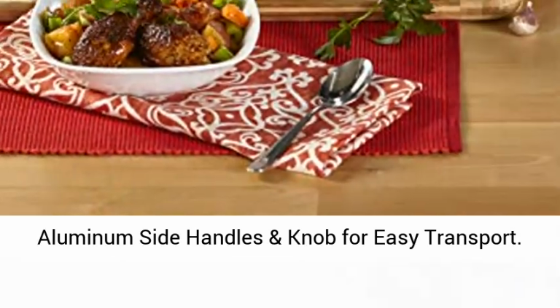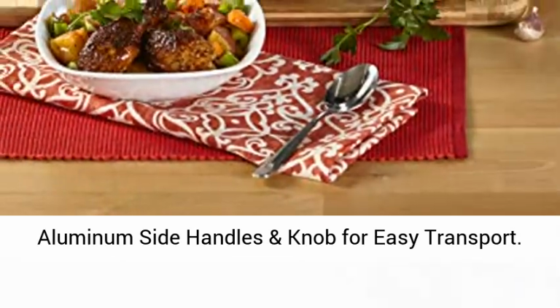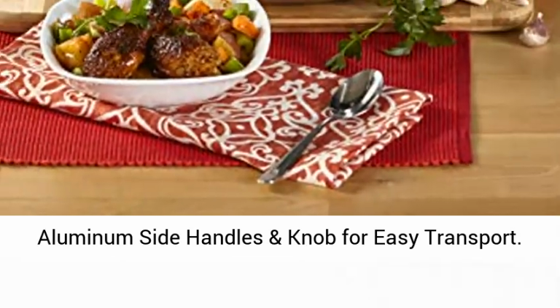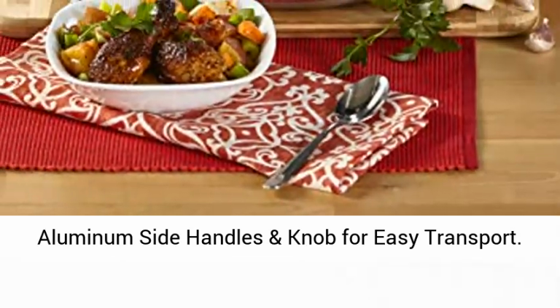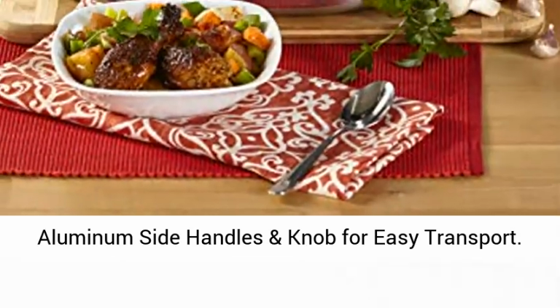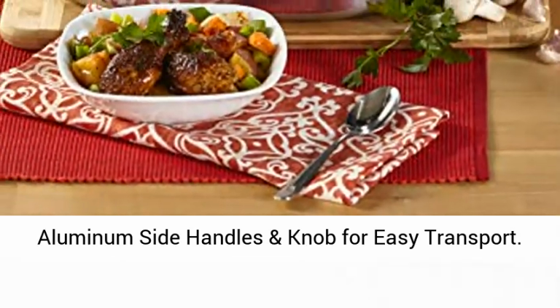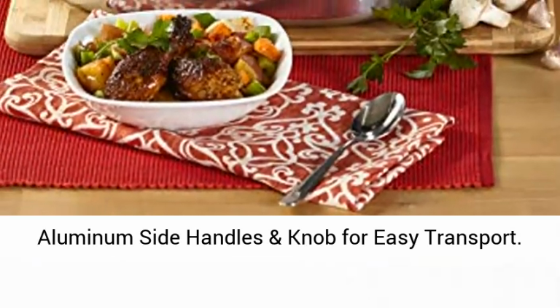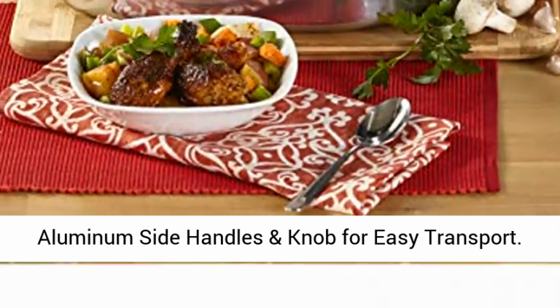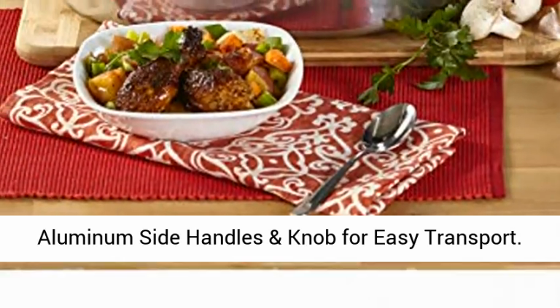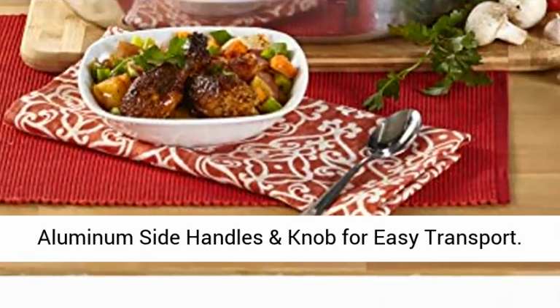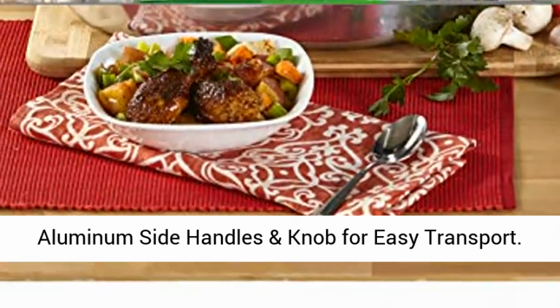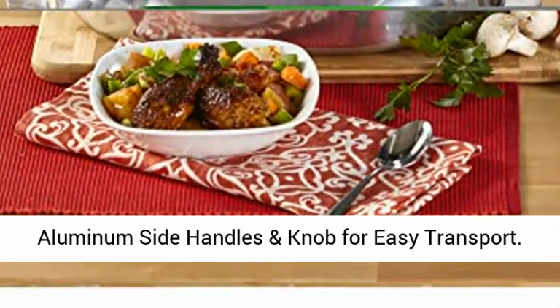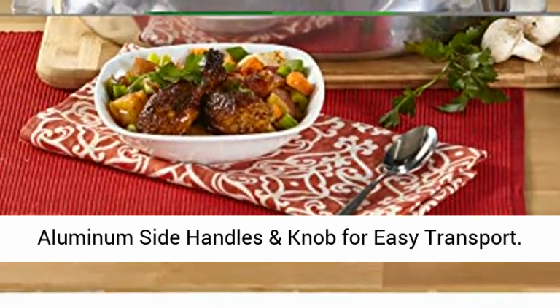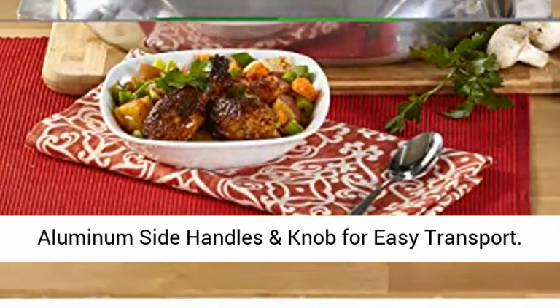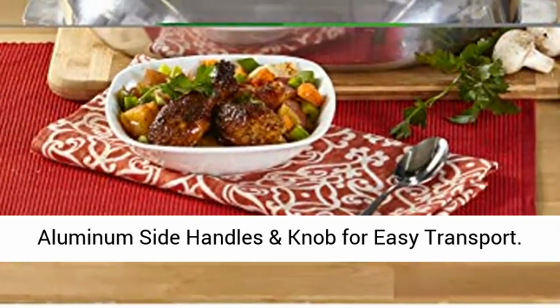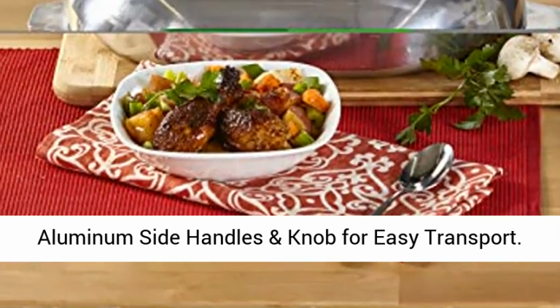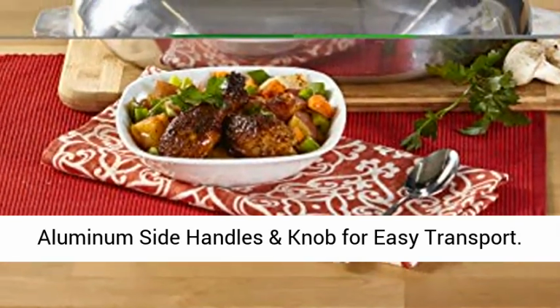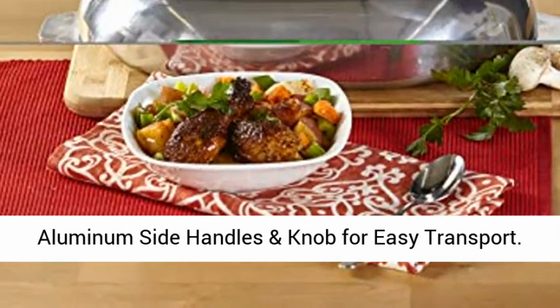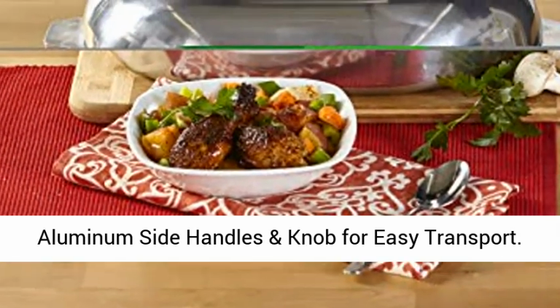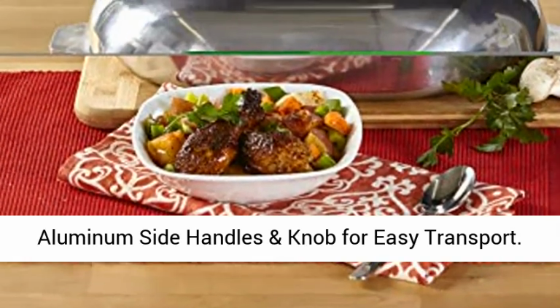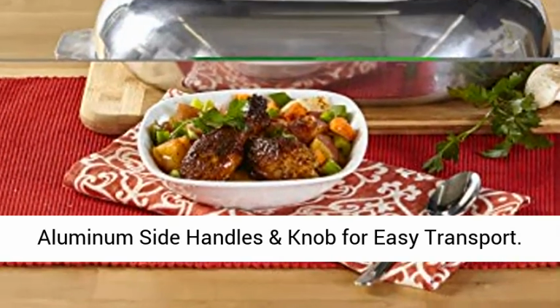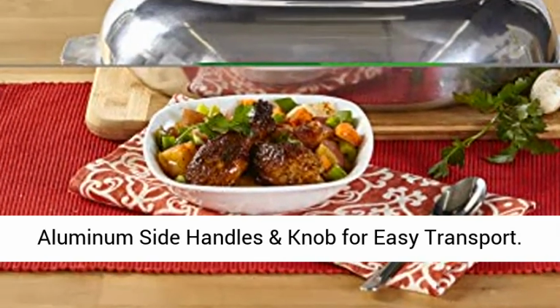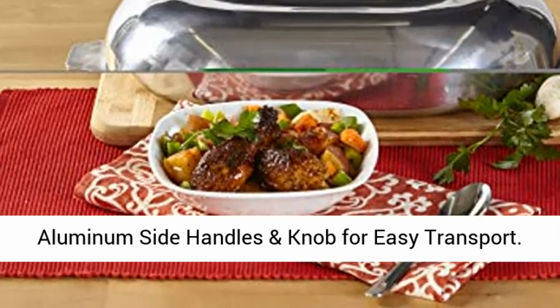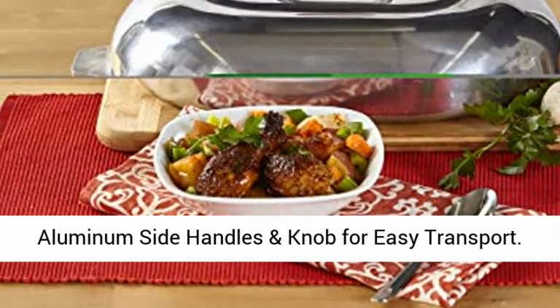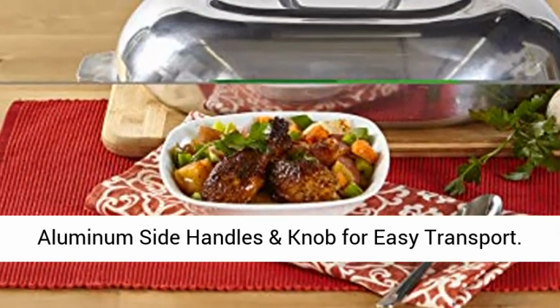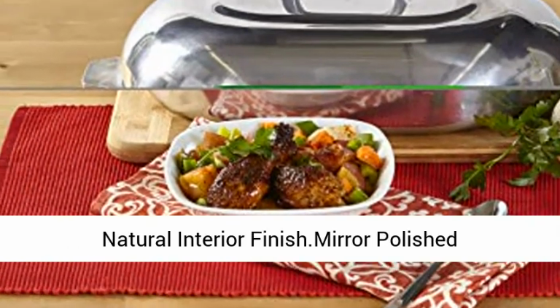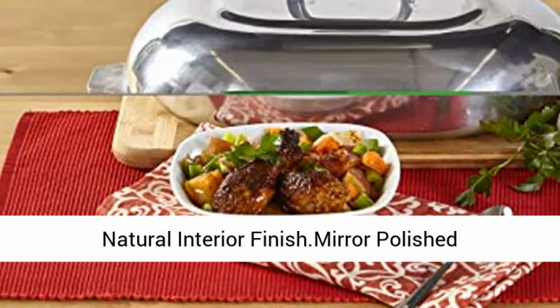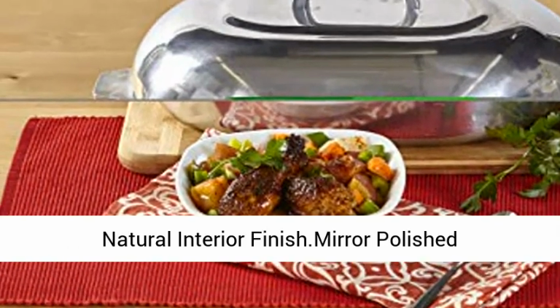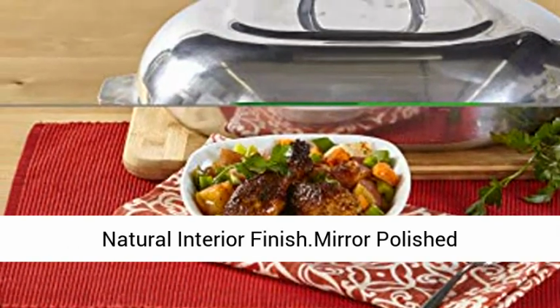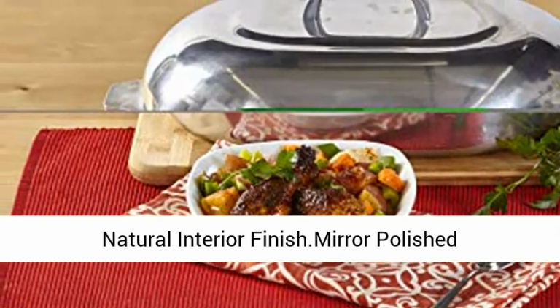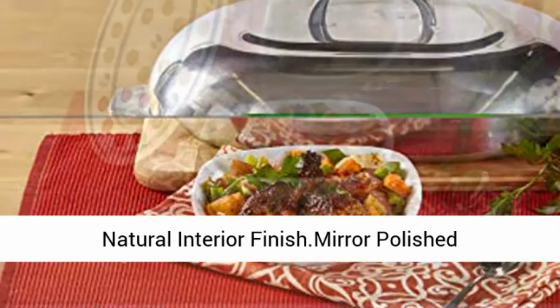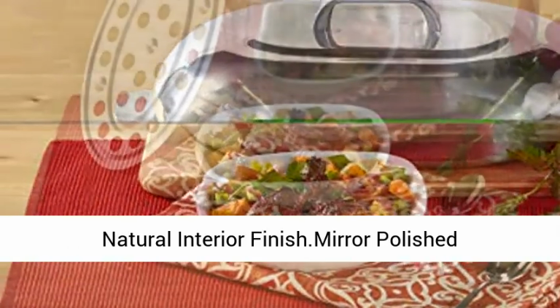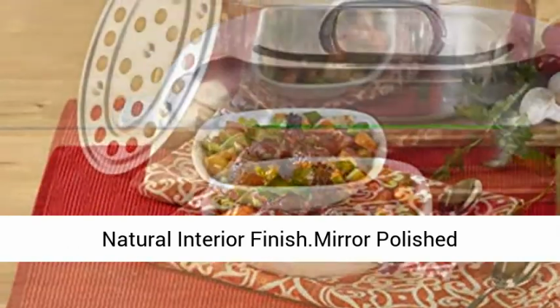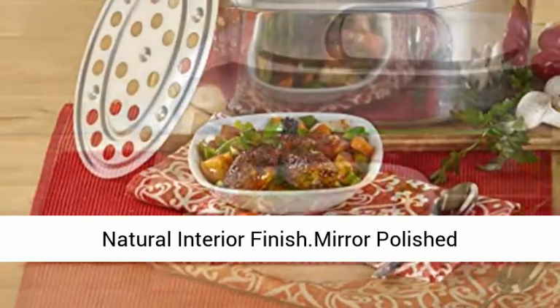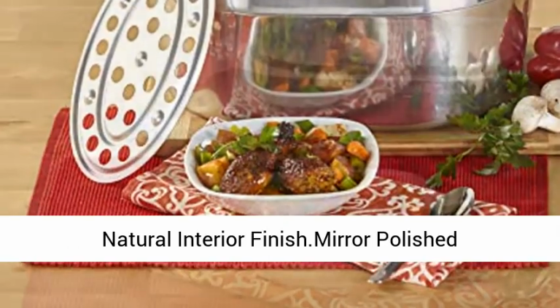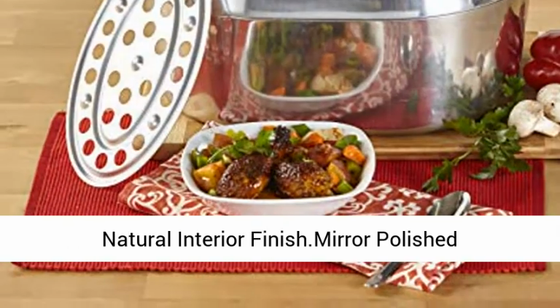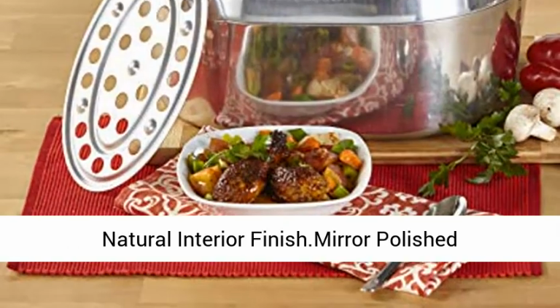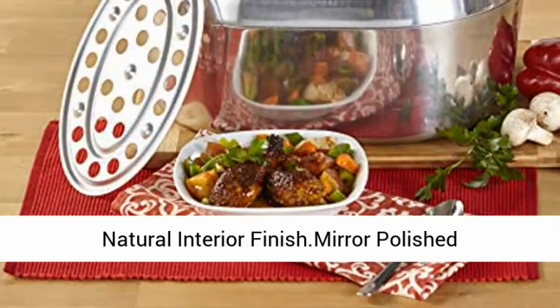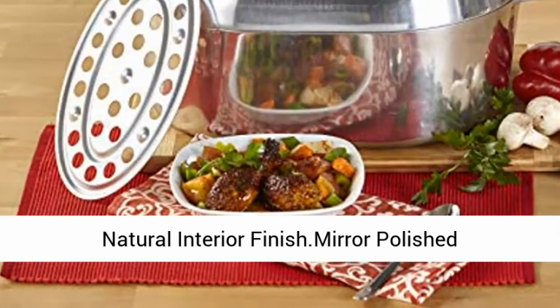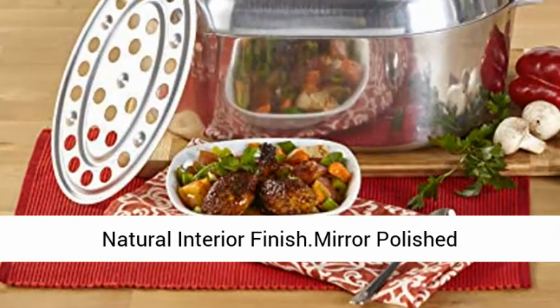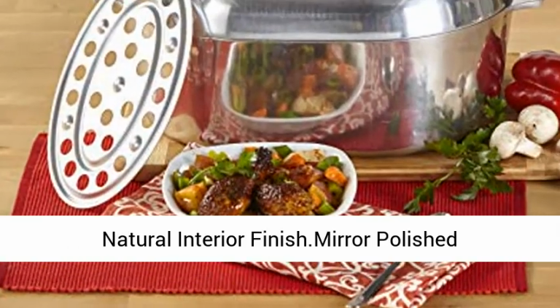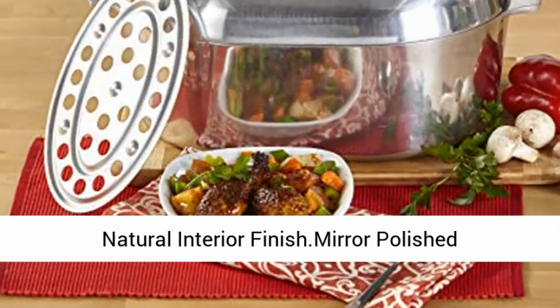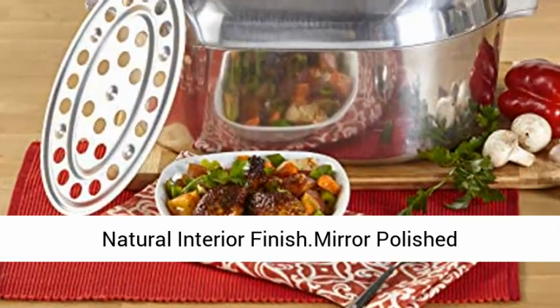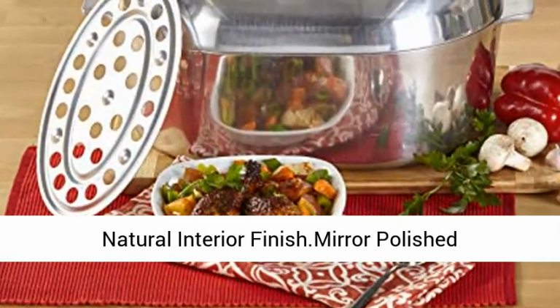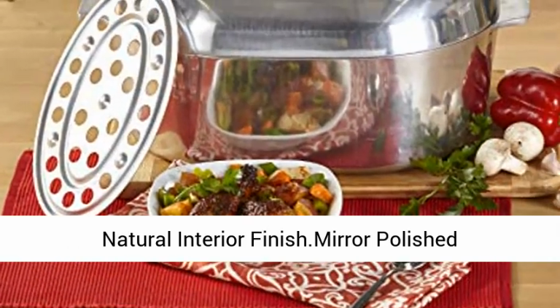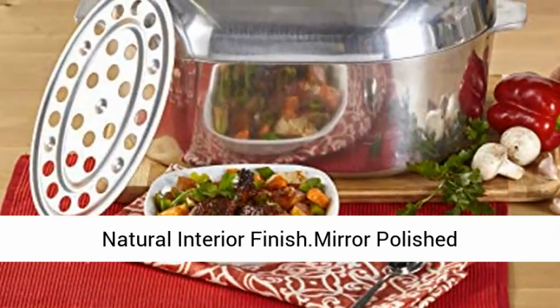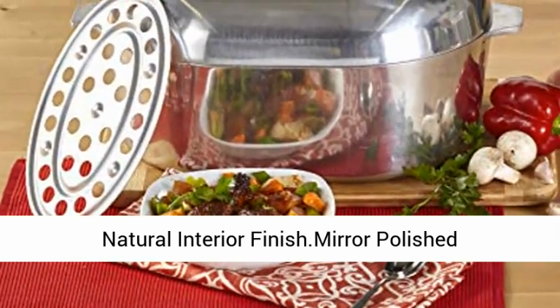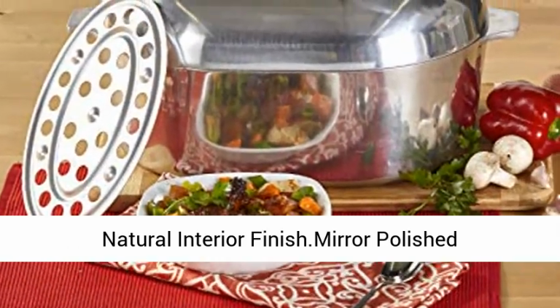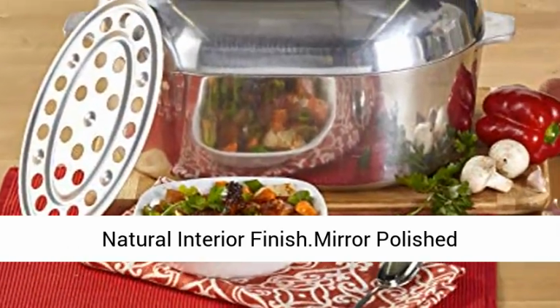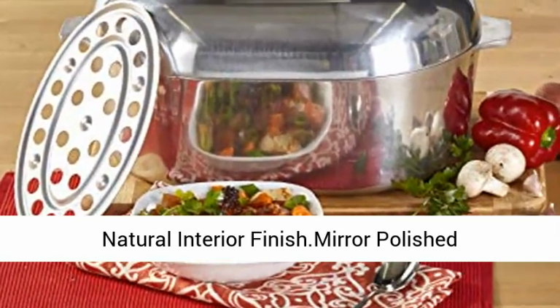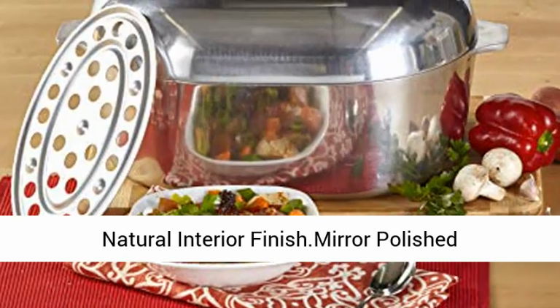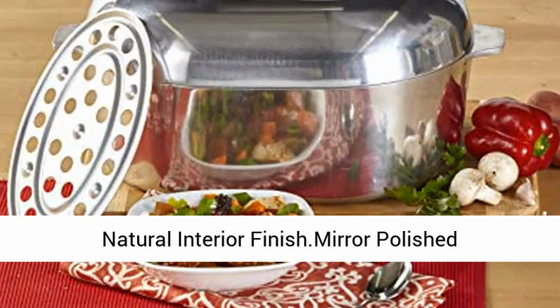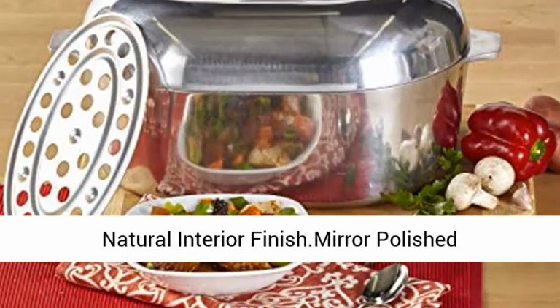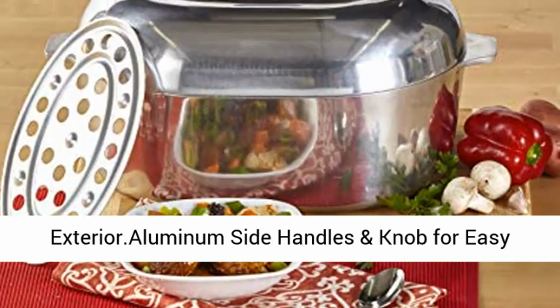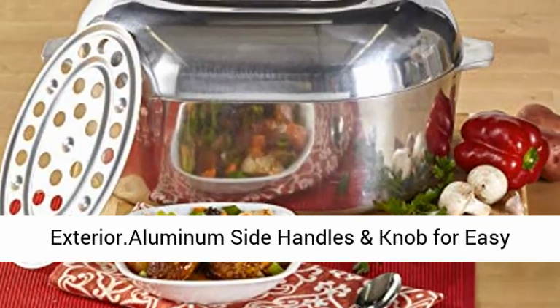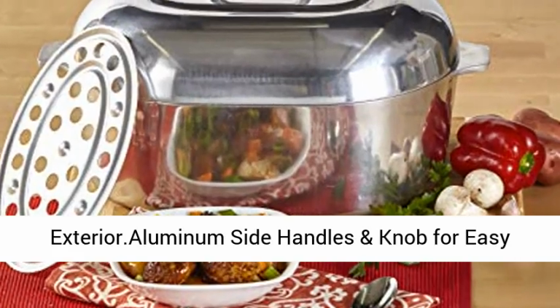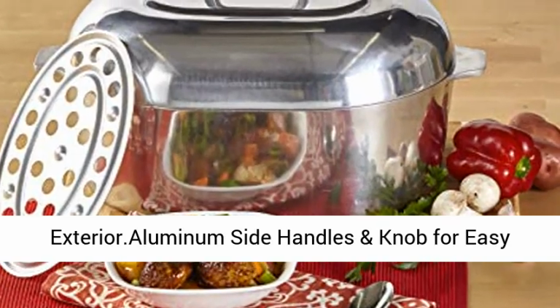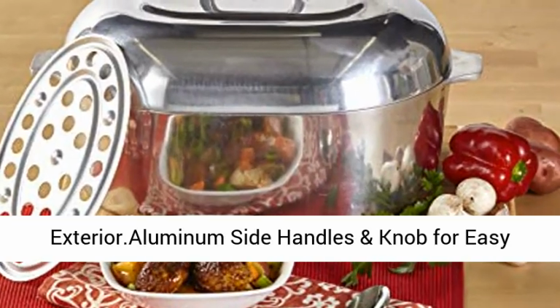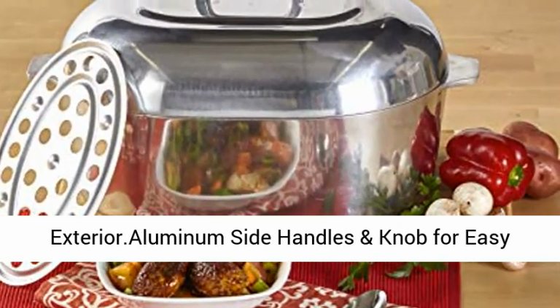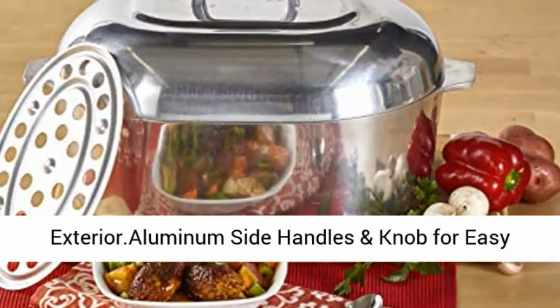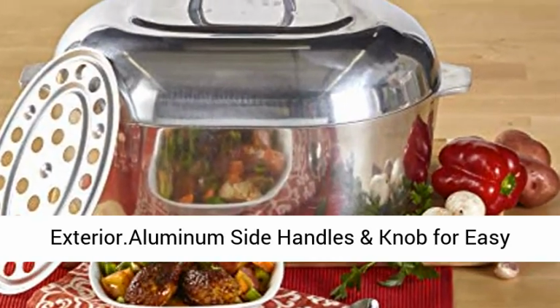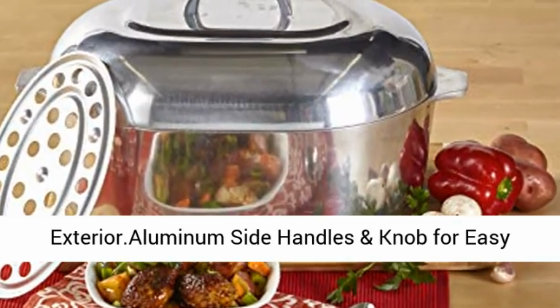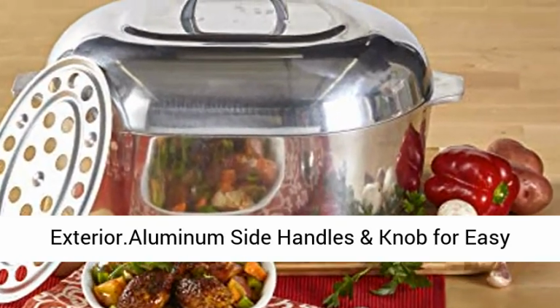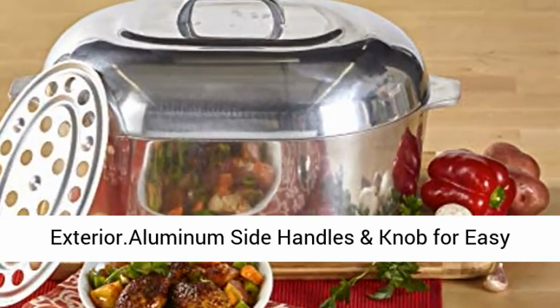Aluminum side handles and knob for easy transport. Natural interior finish, mirror polished exterior.